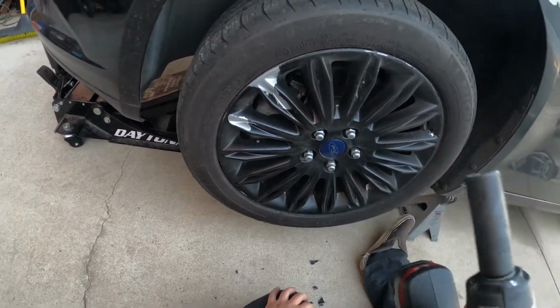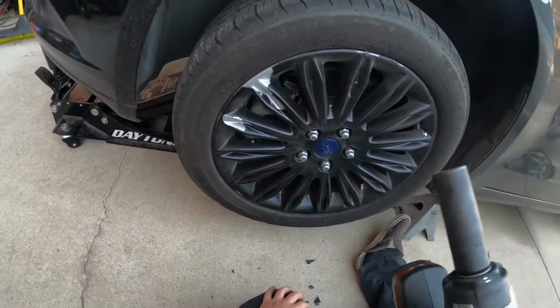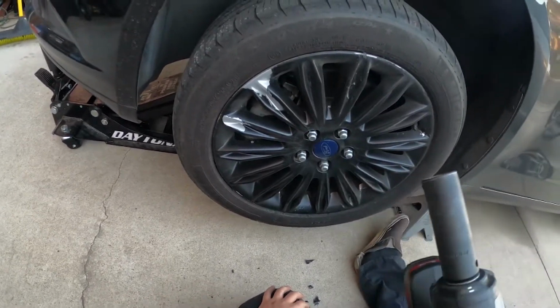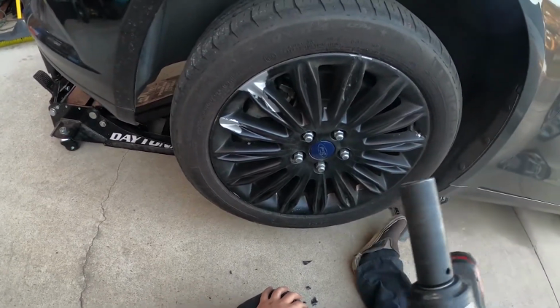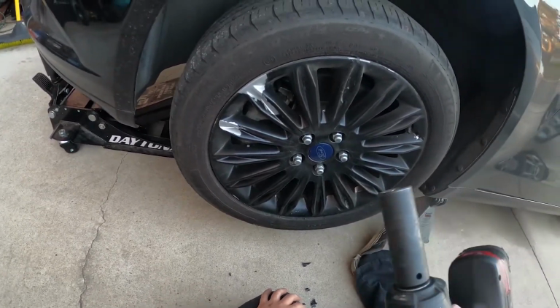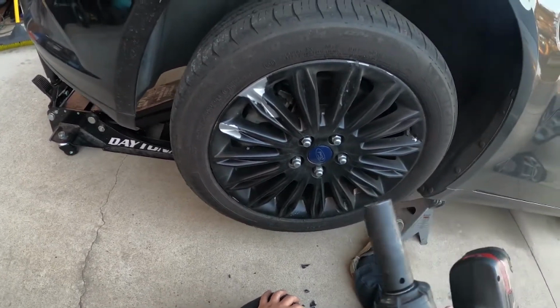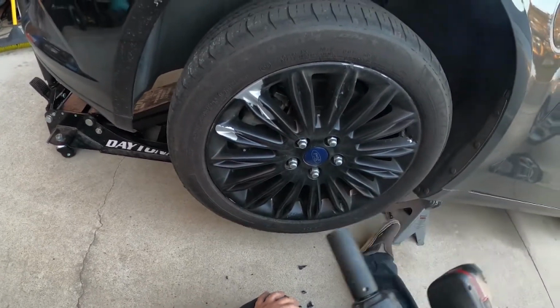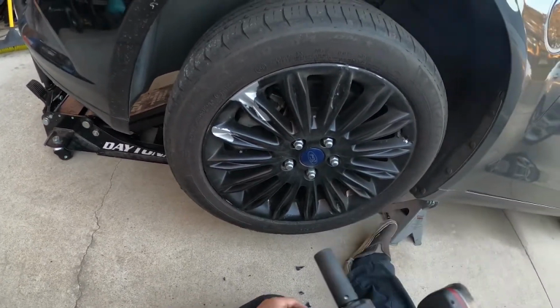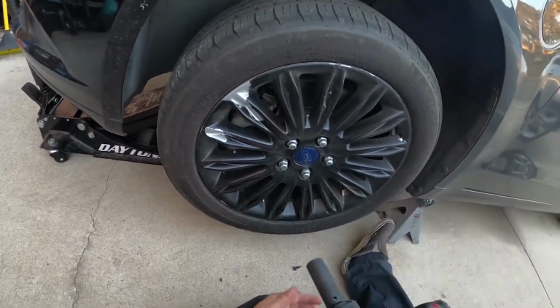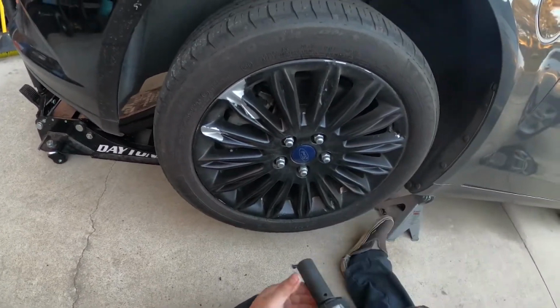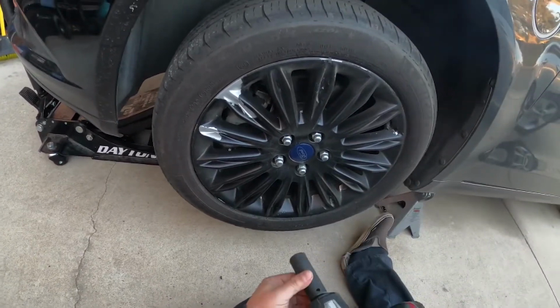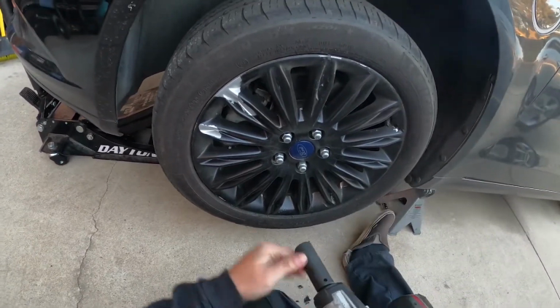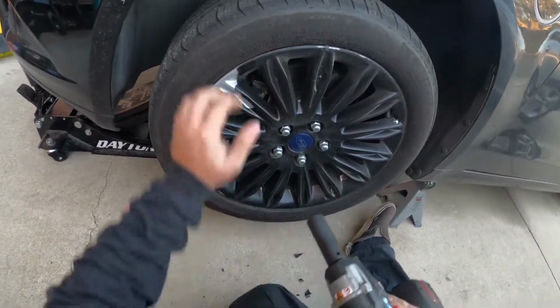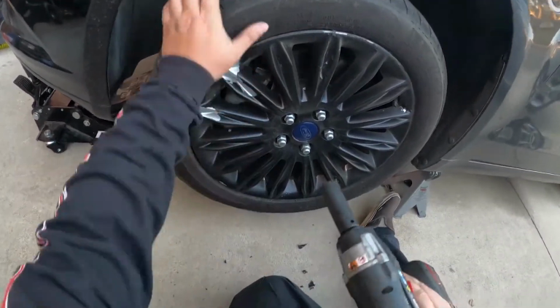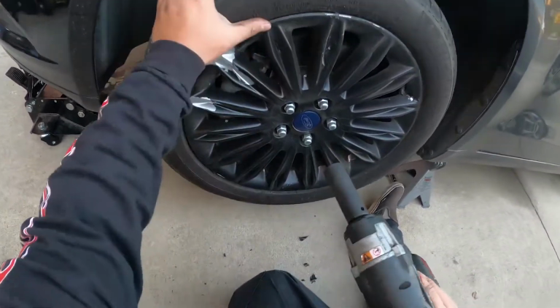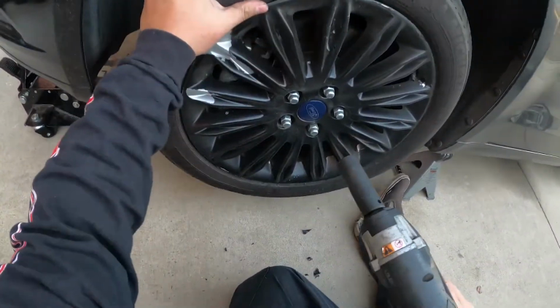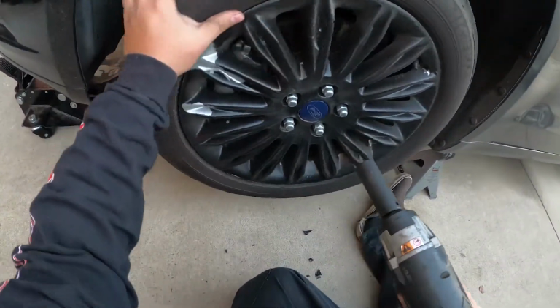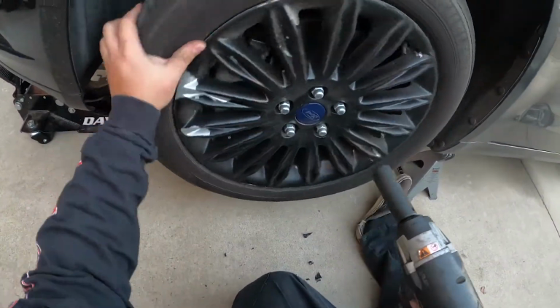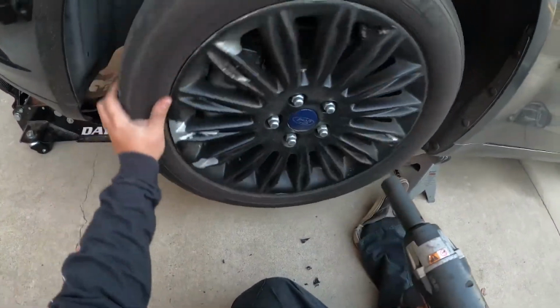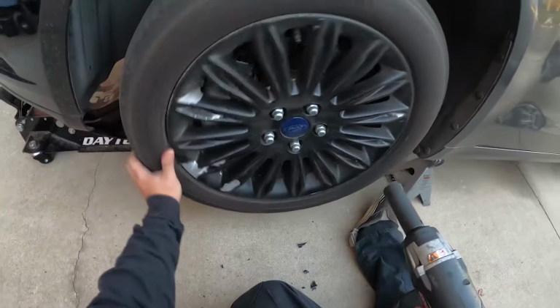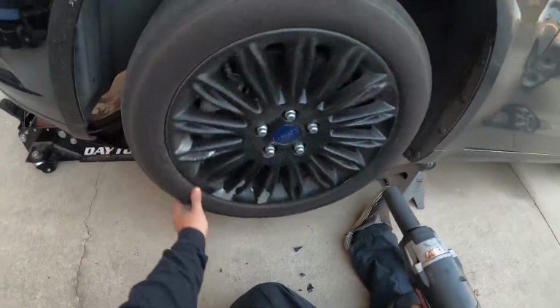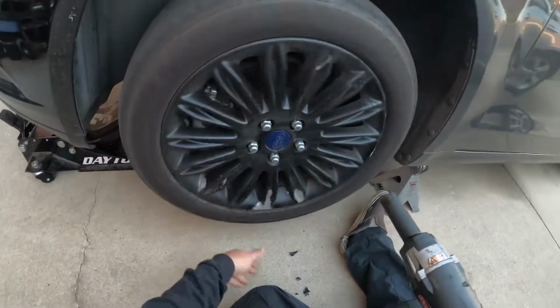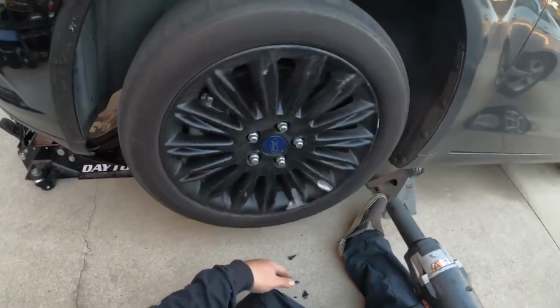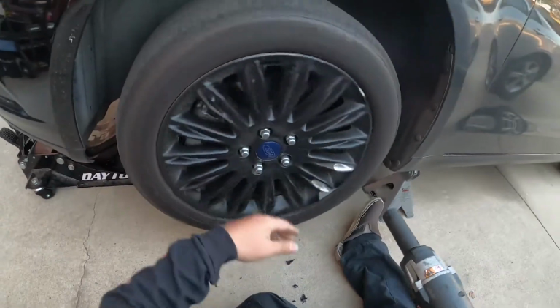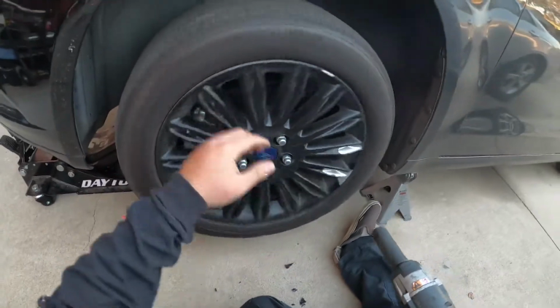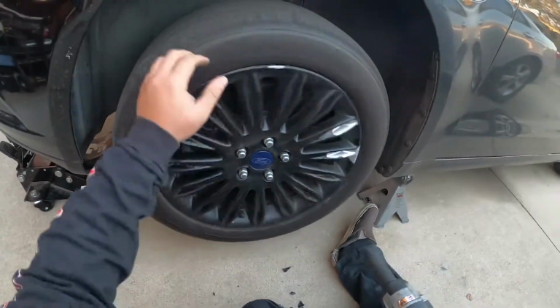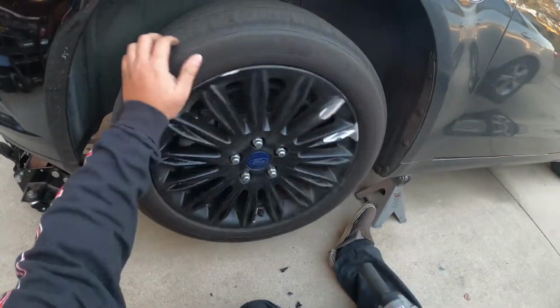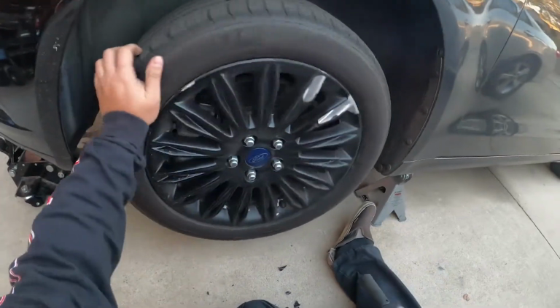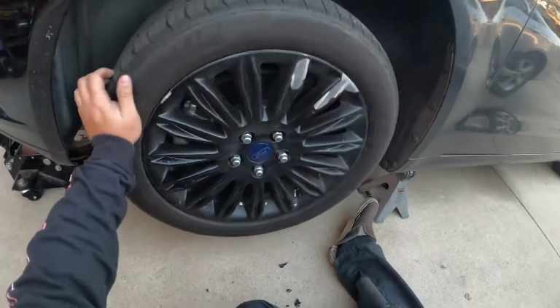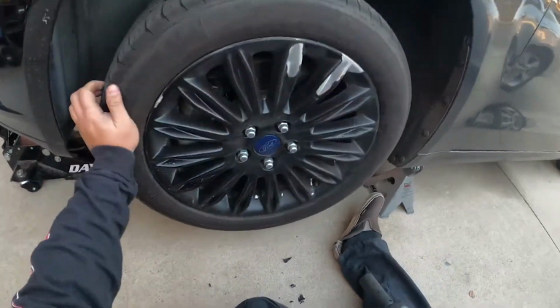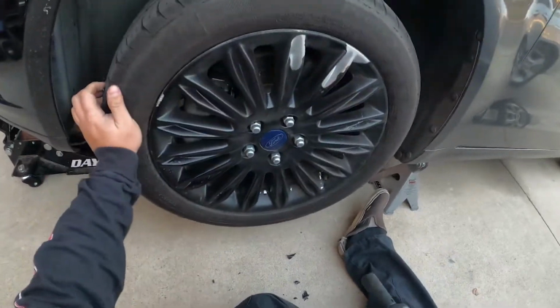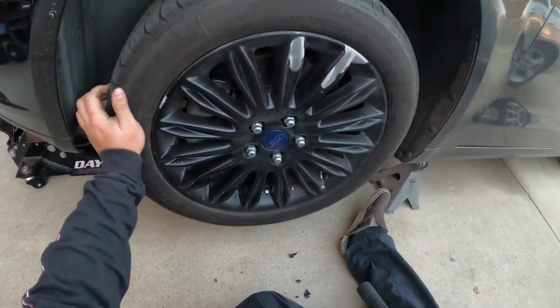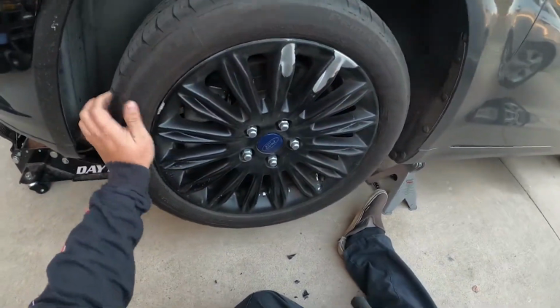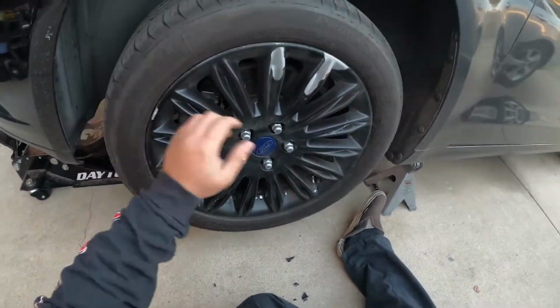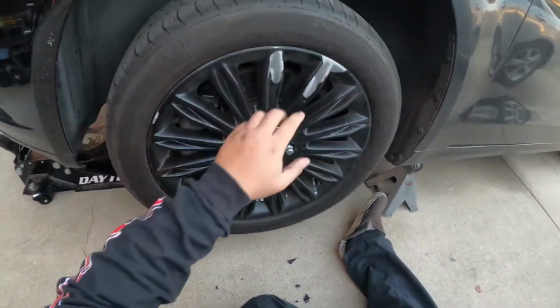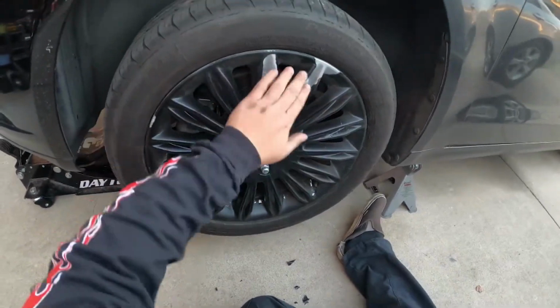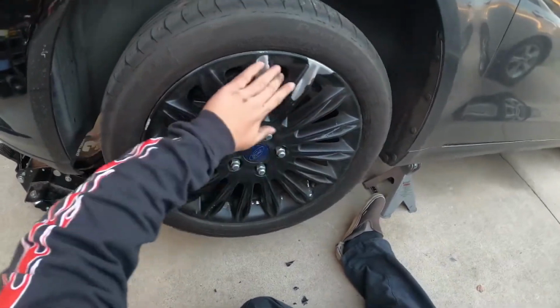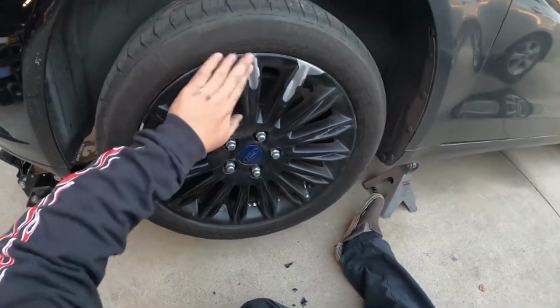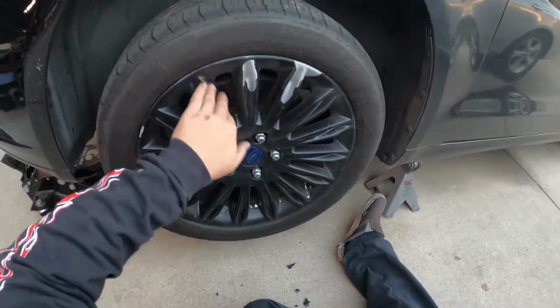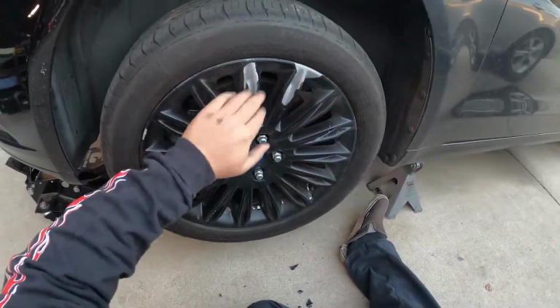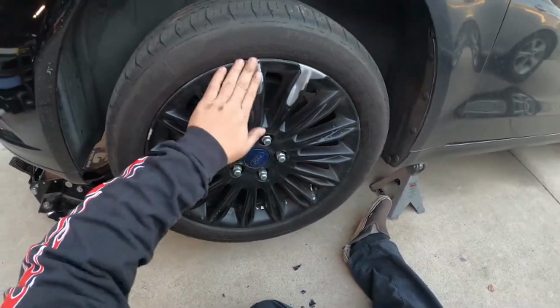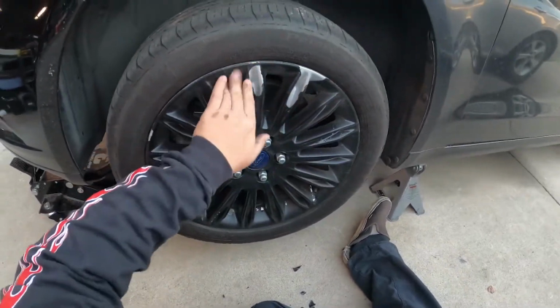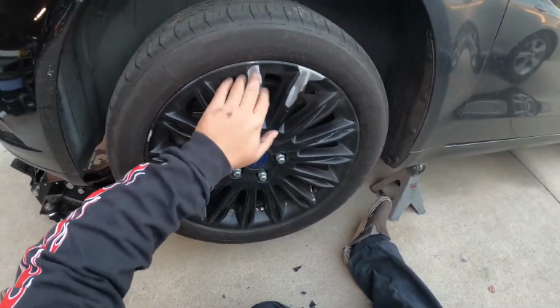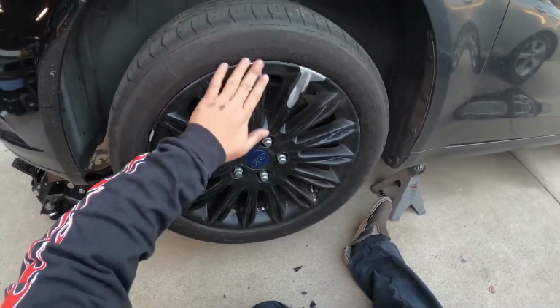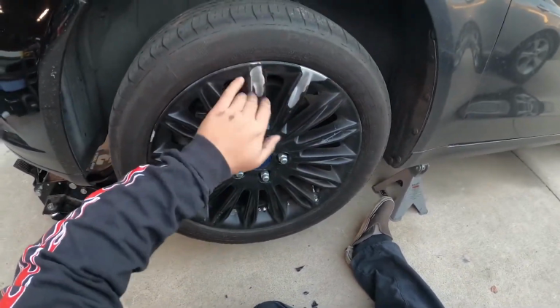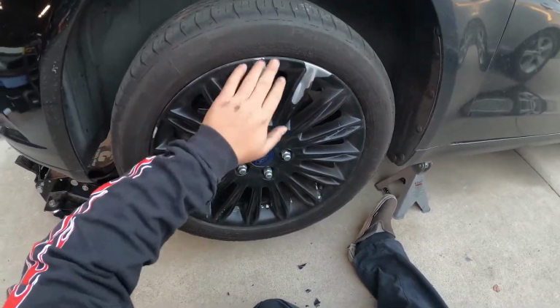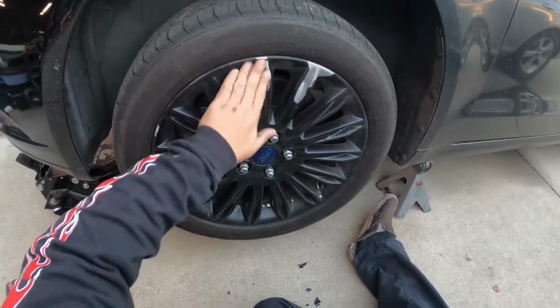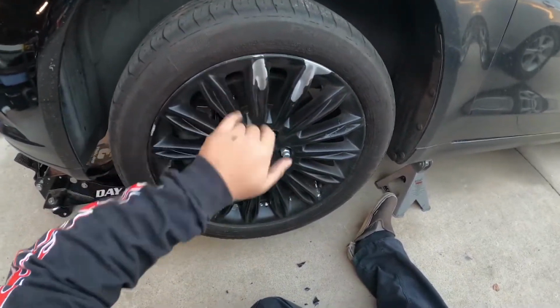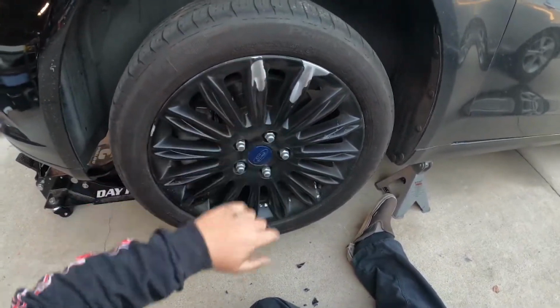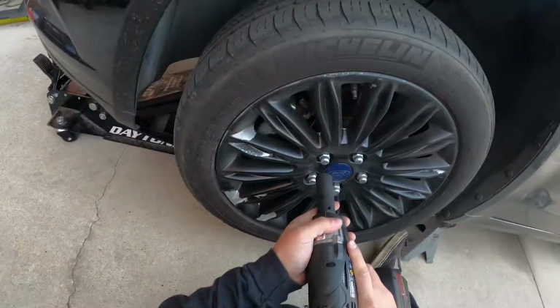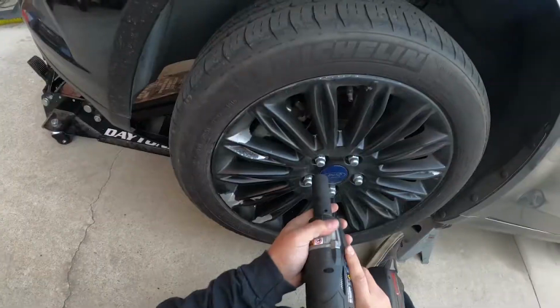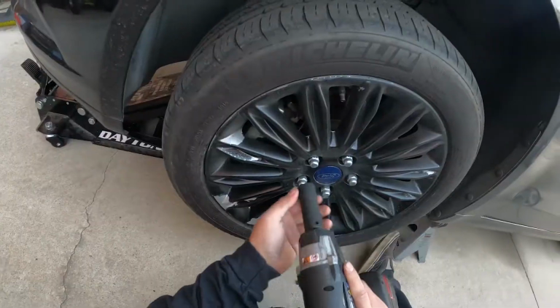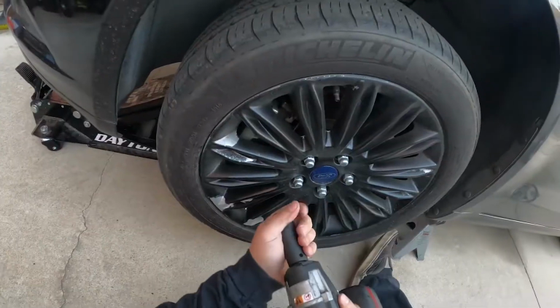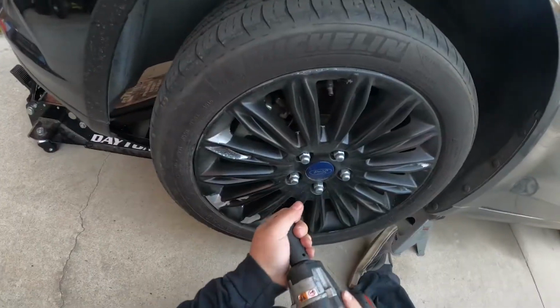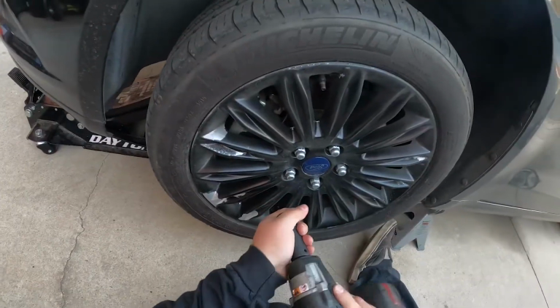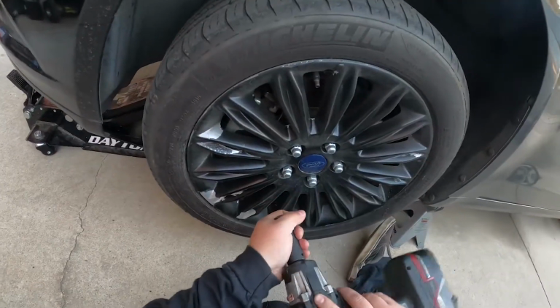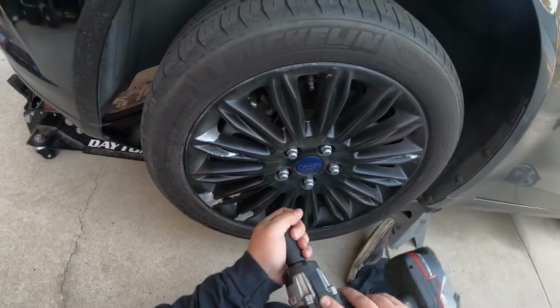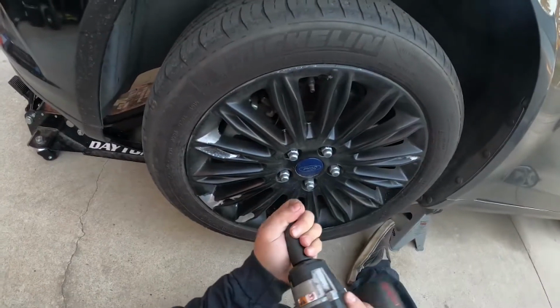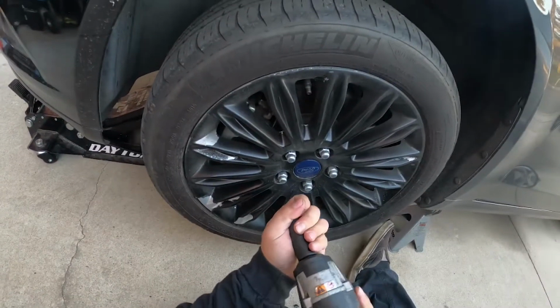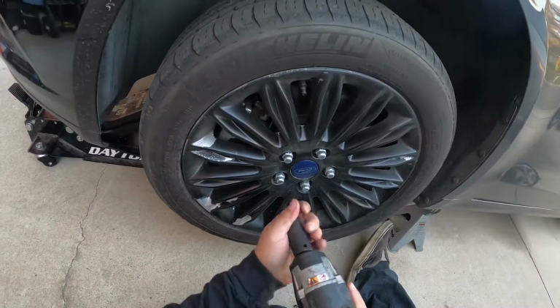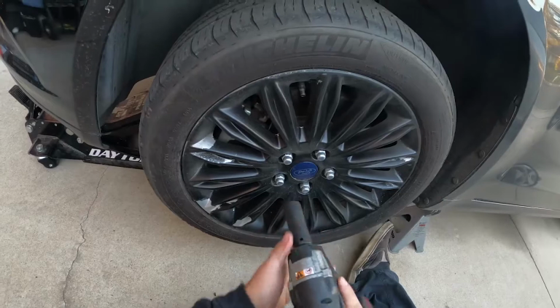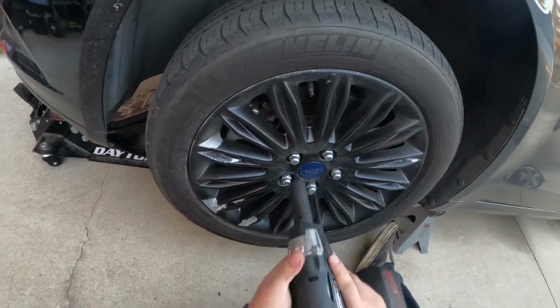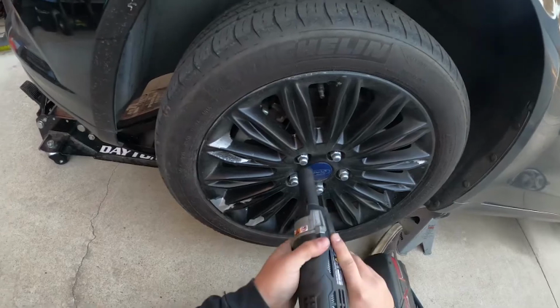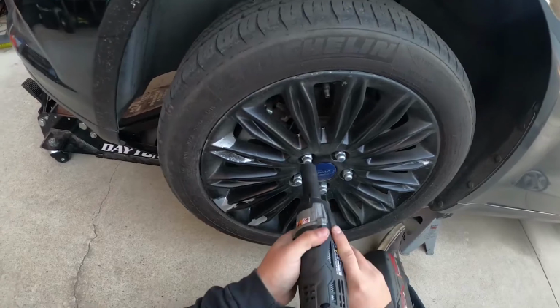Just due to the fact that, as you can see here in the video, it's spinning. And don't mind my horrible plasti dip, but let's start and take off the wheel.